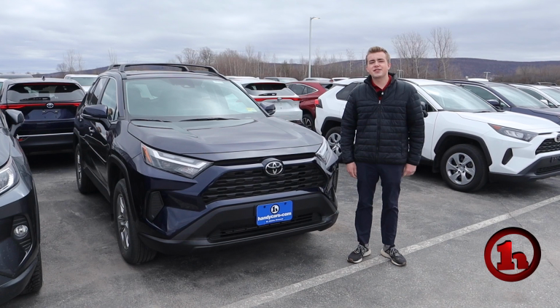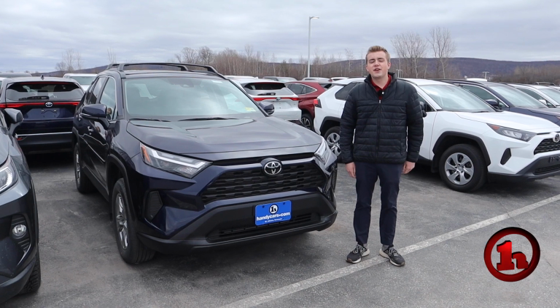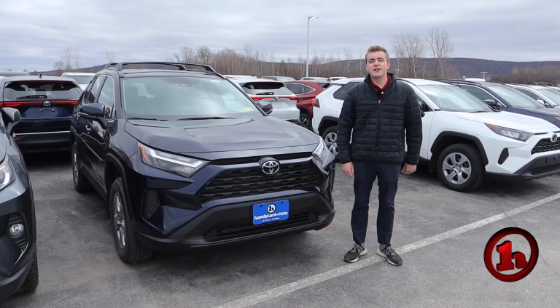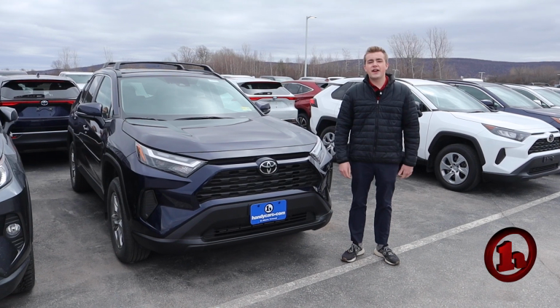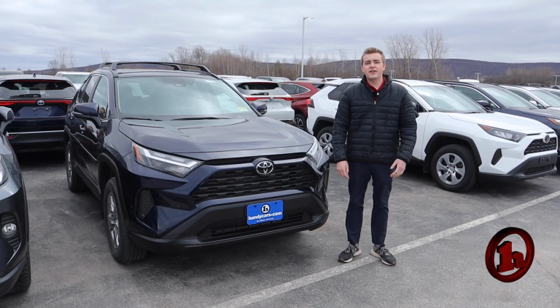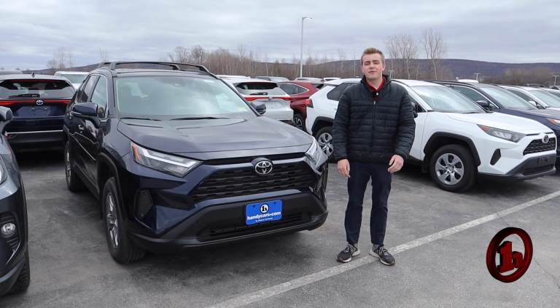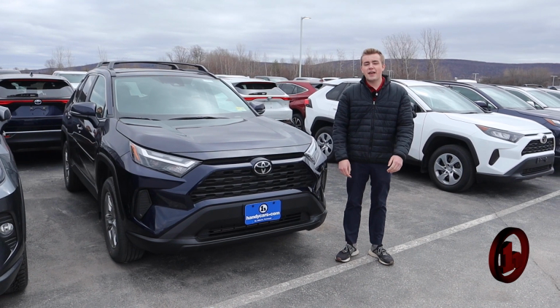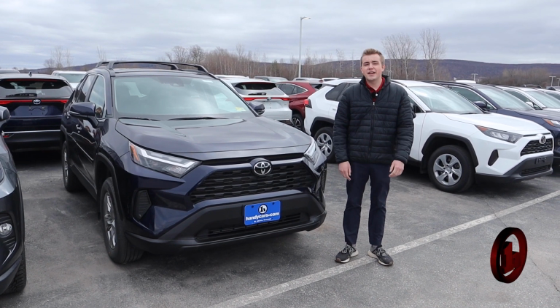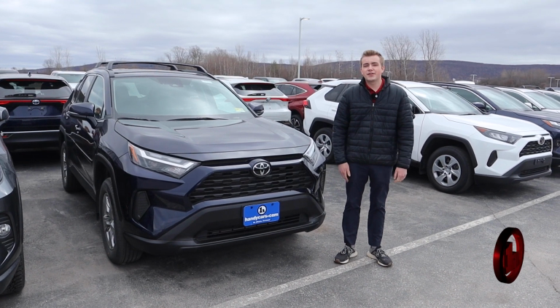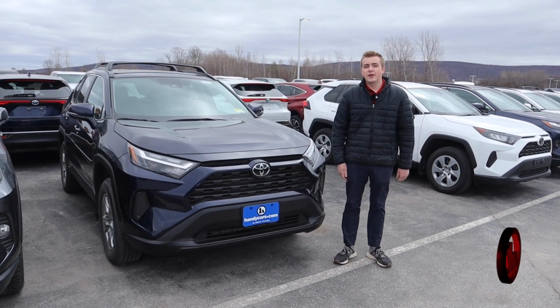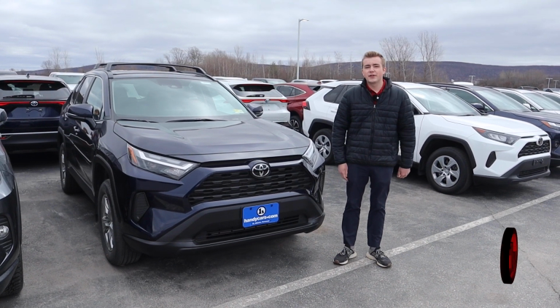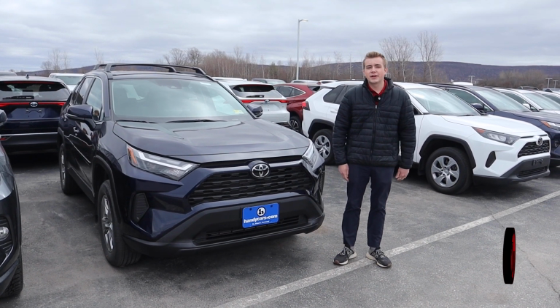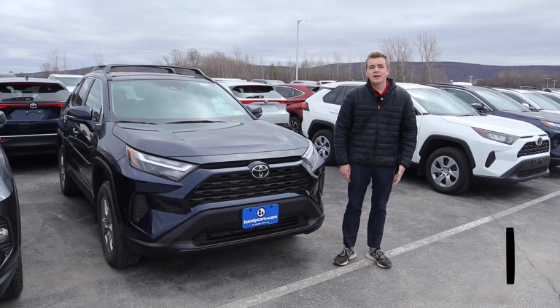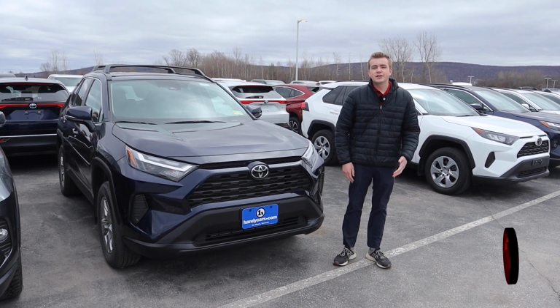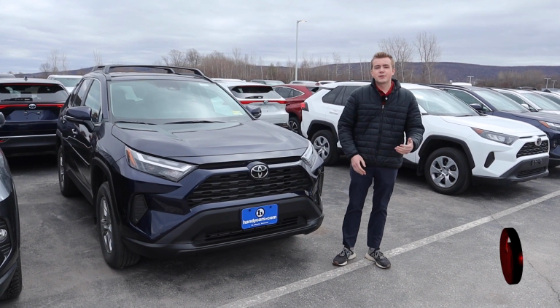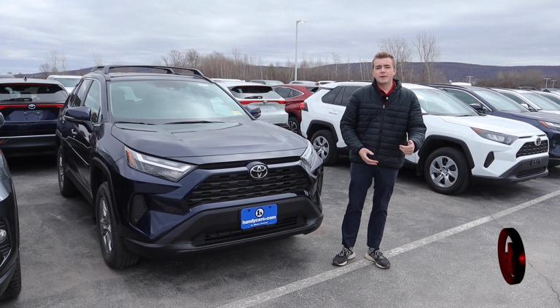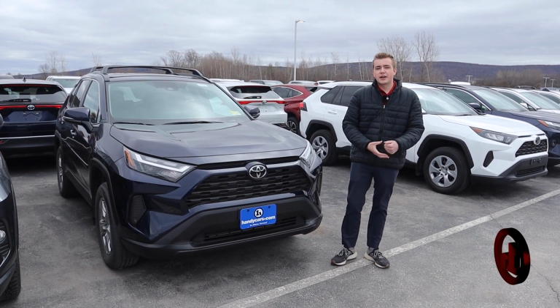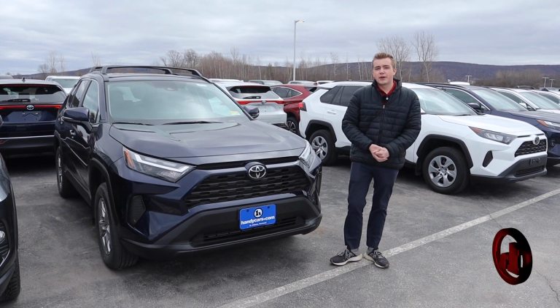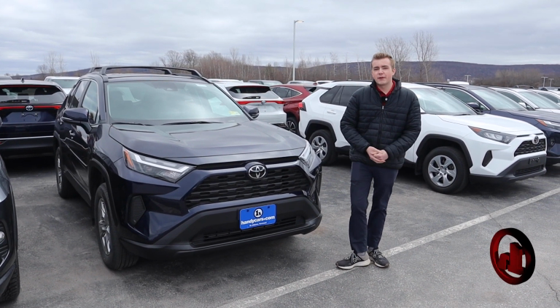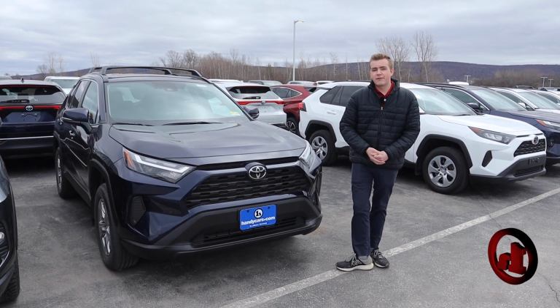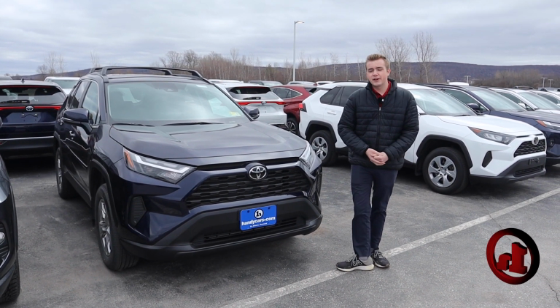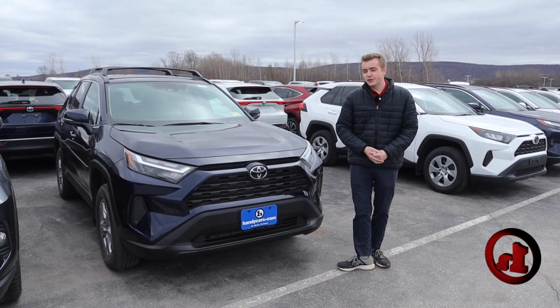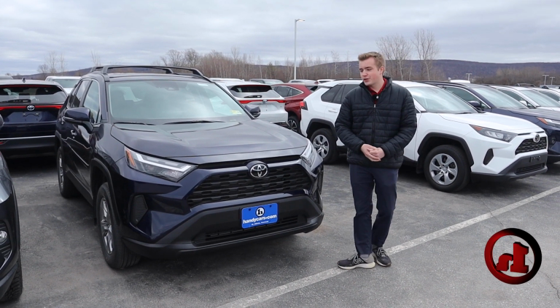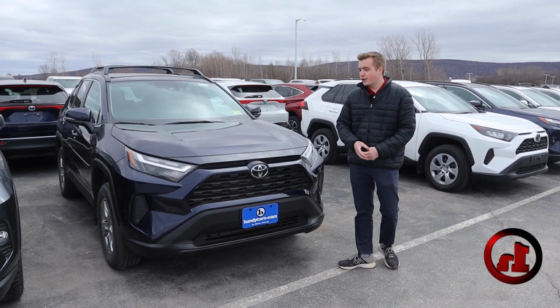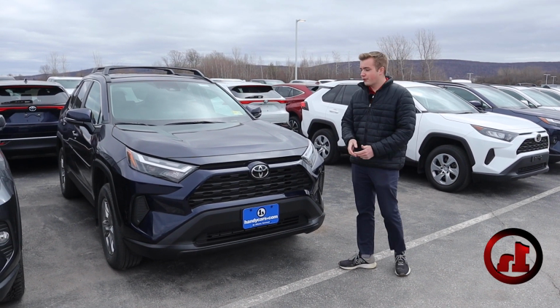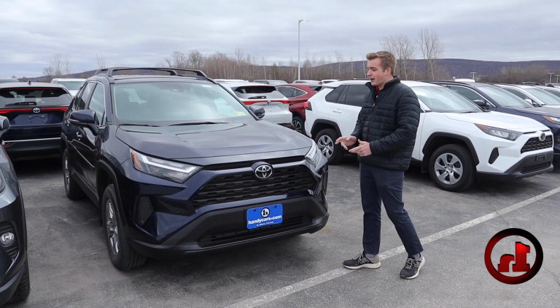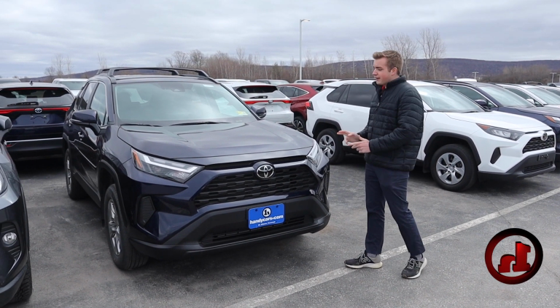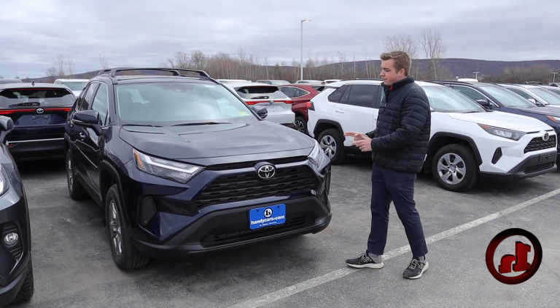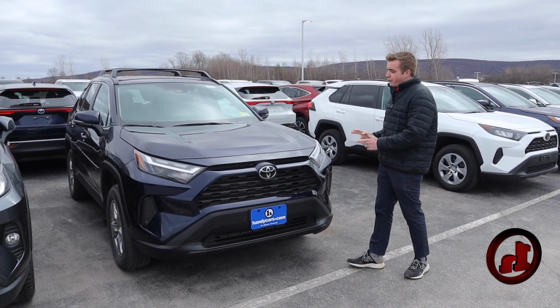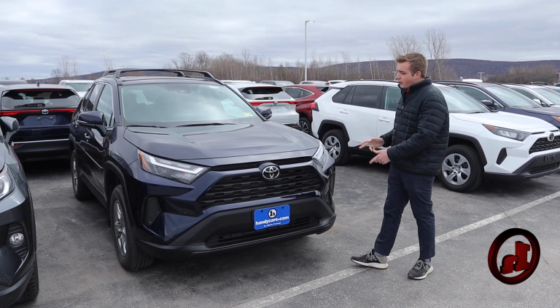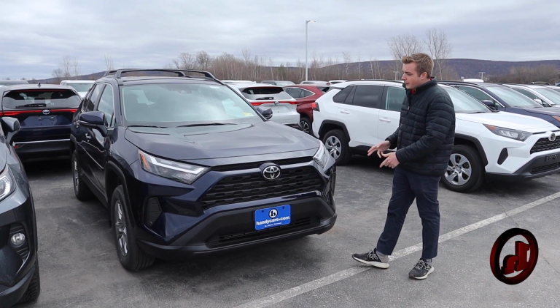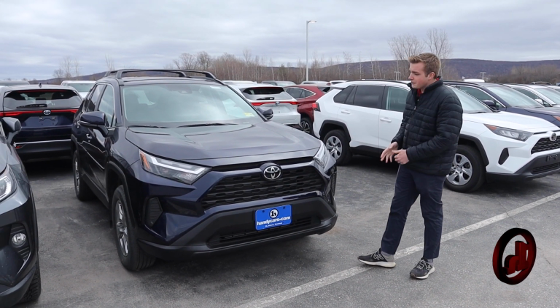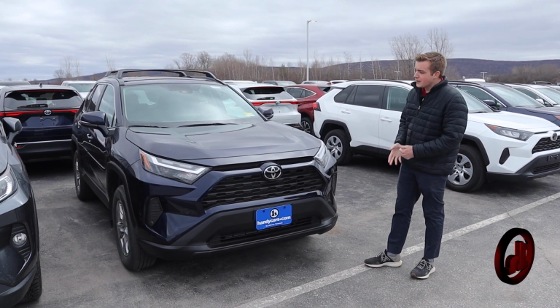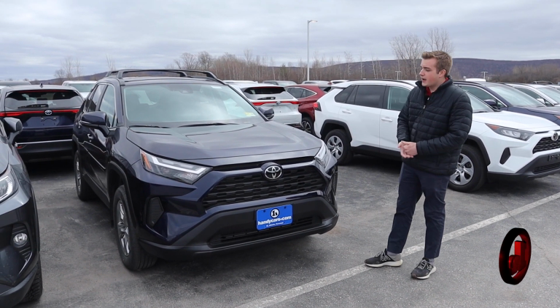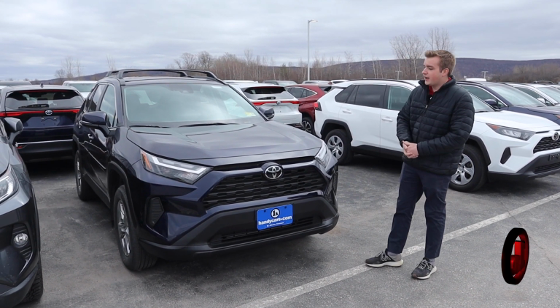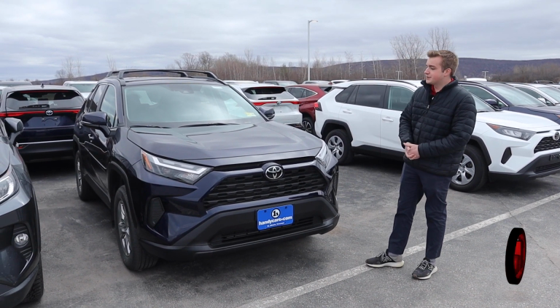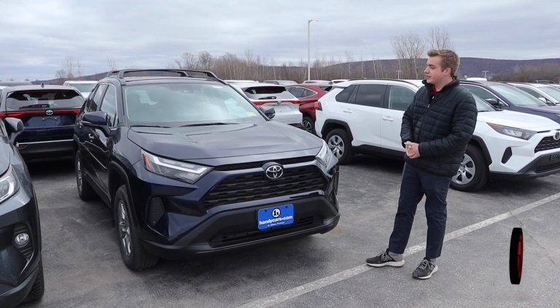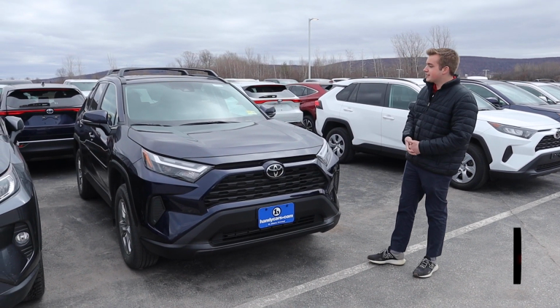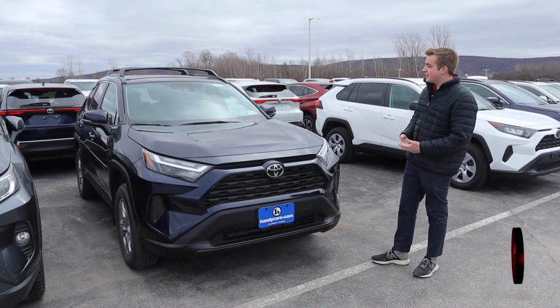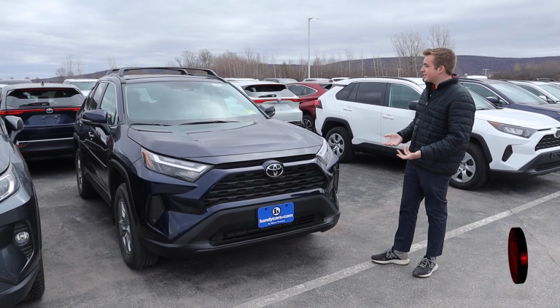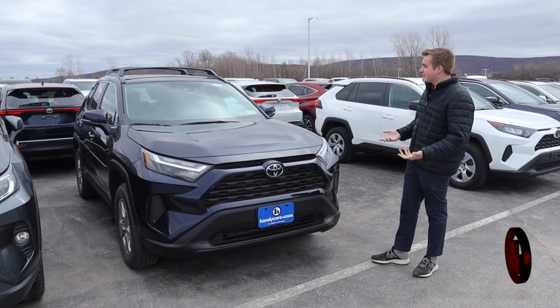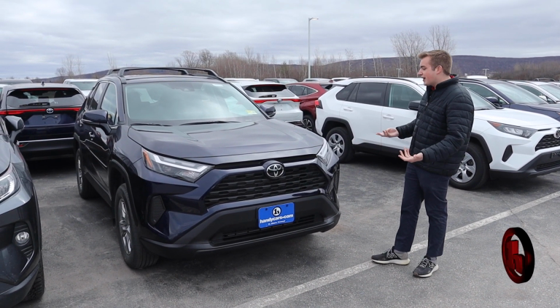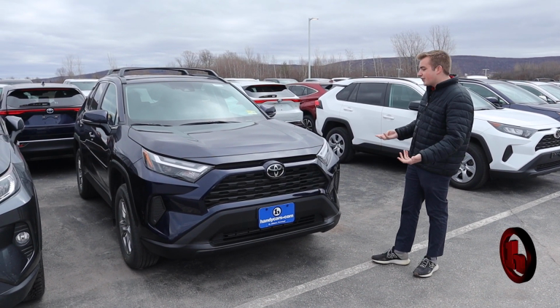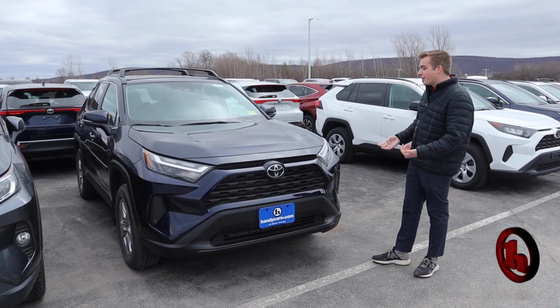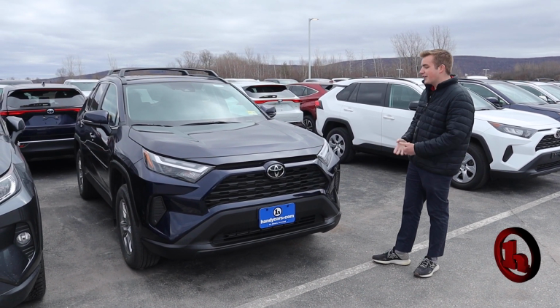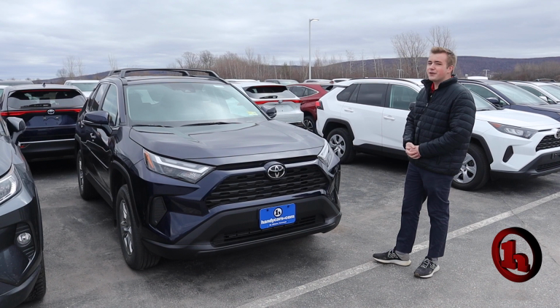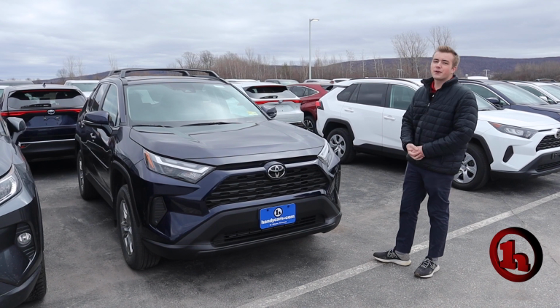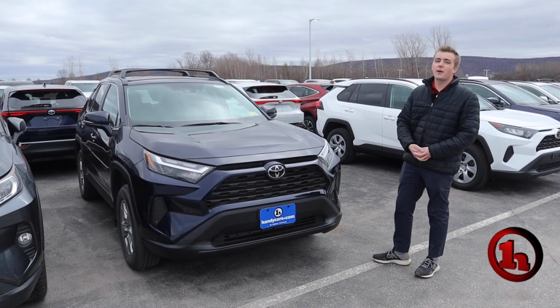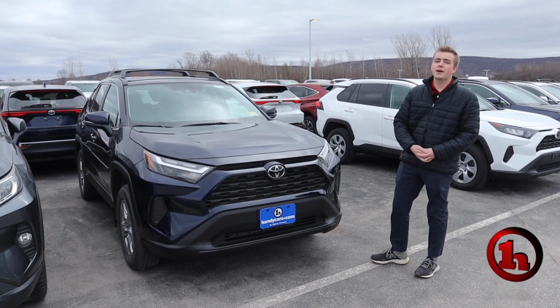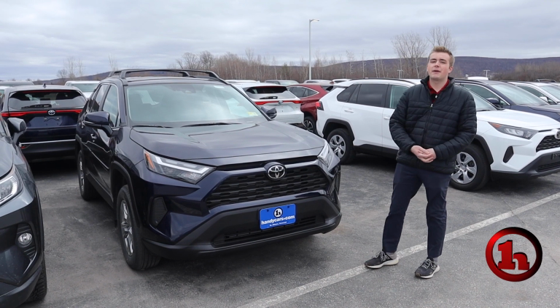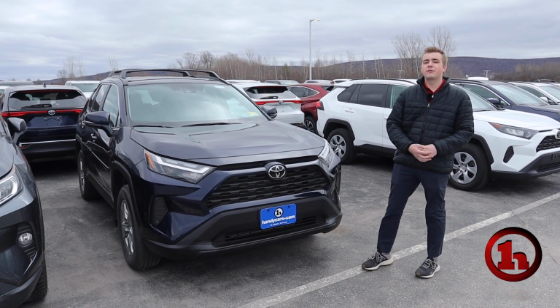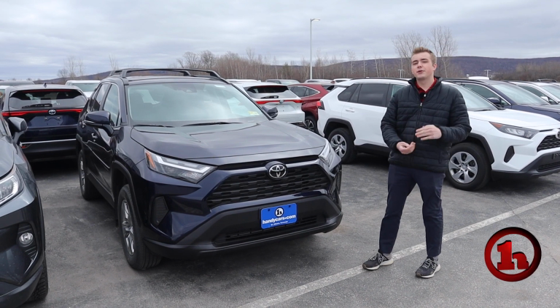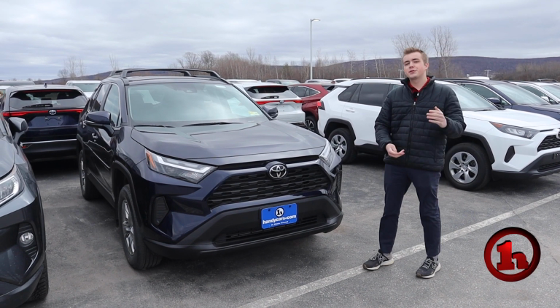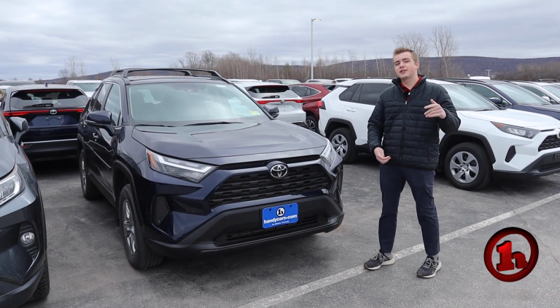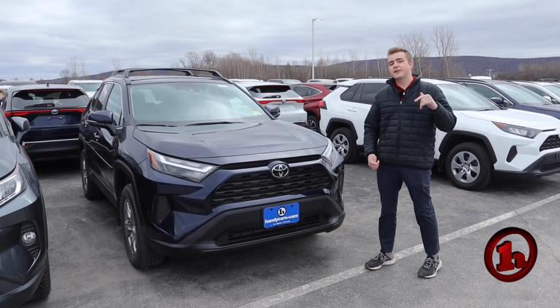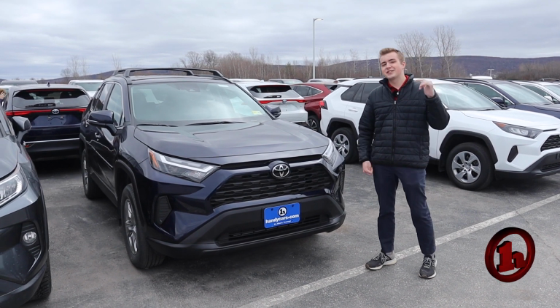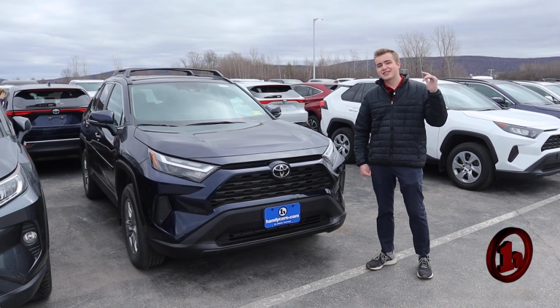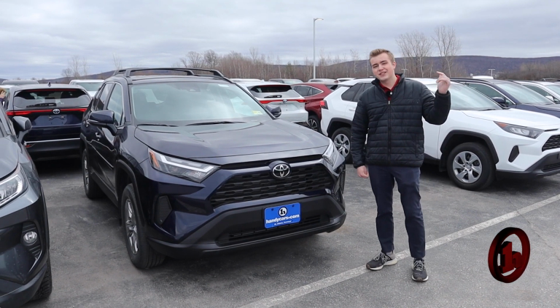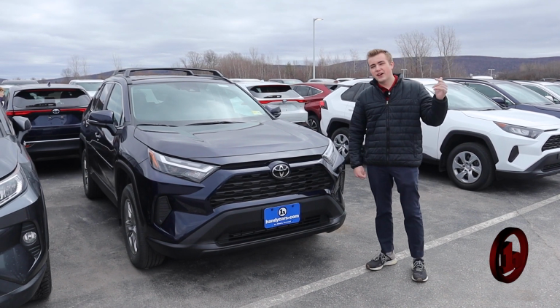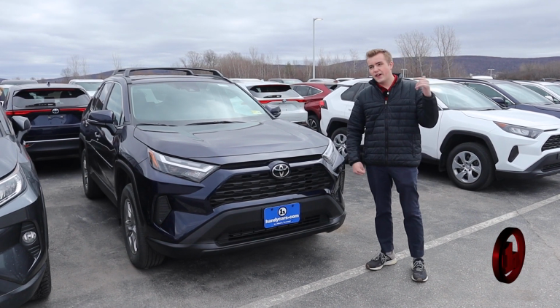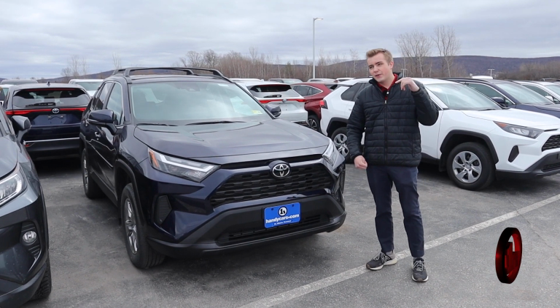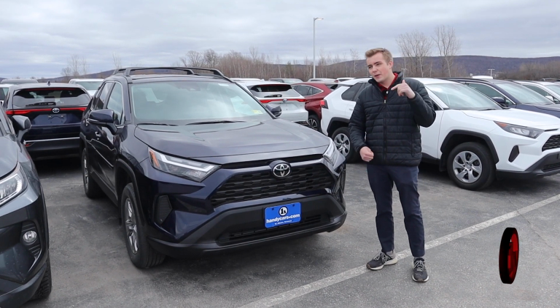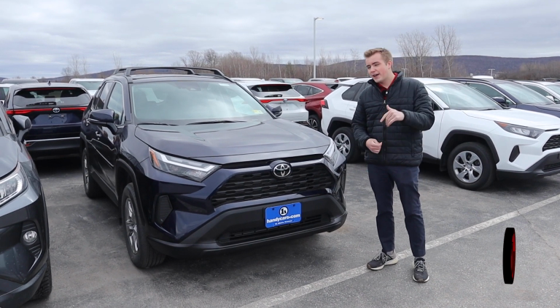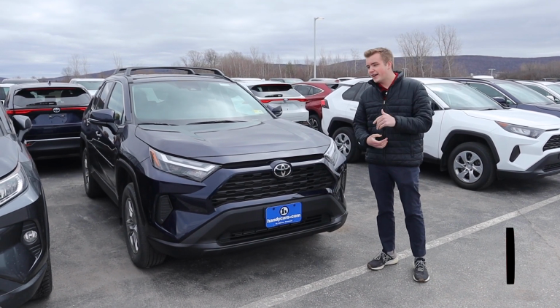How's it going? Danny here from Handy Toyota. Just want to make a quick video to show you the RAV4. So this is not the one that you inquired about — unfortunately, that one is still on the way.